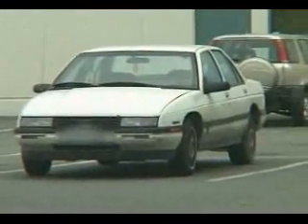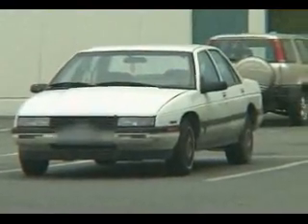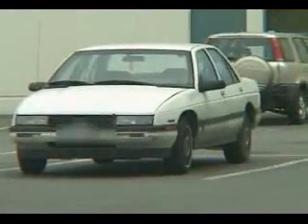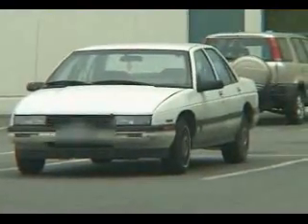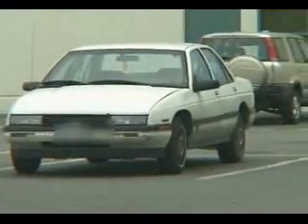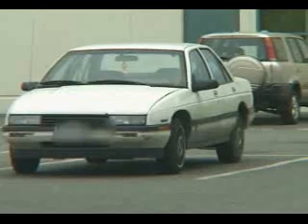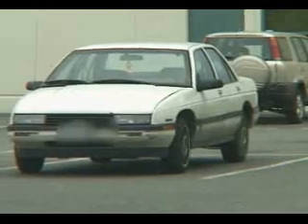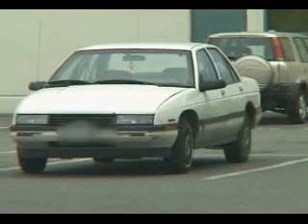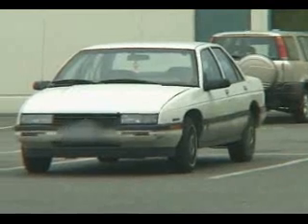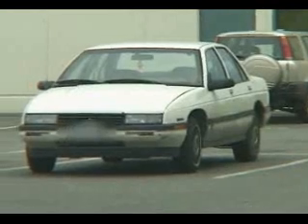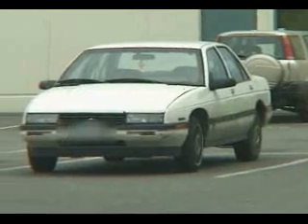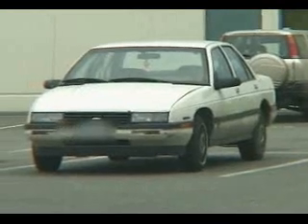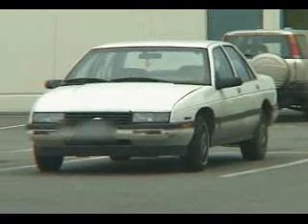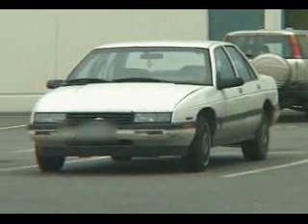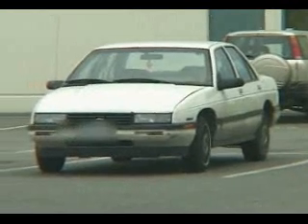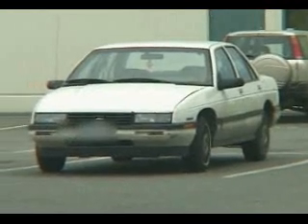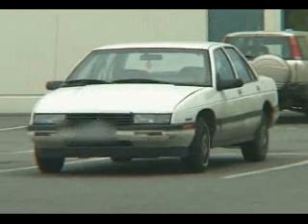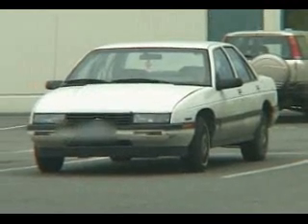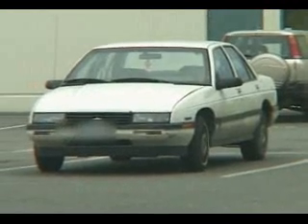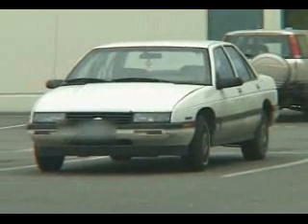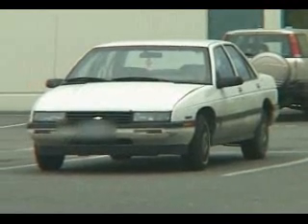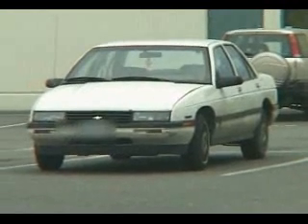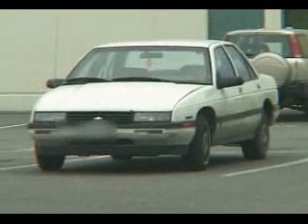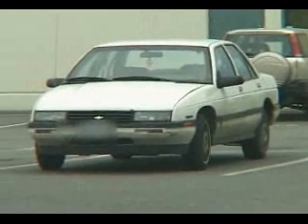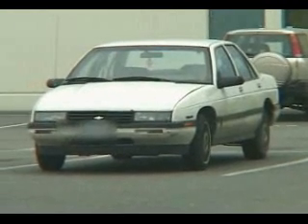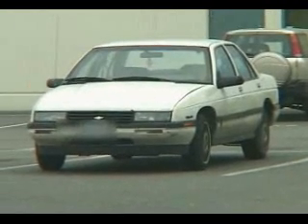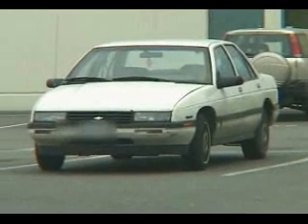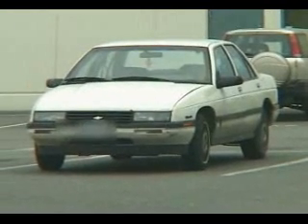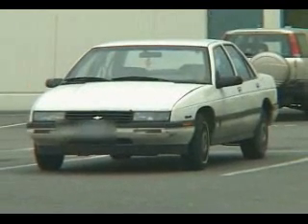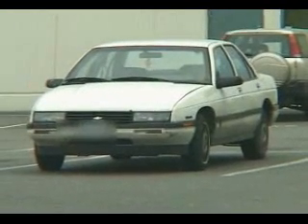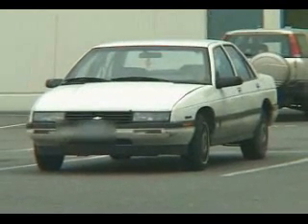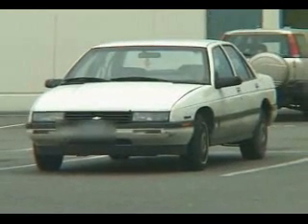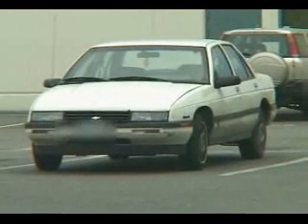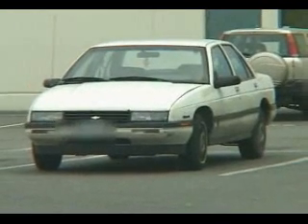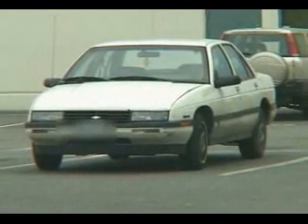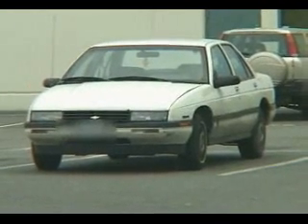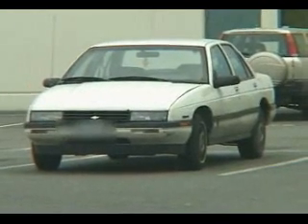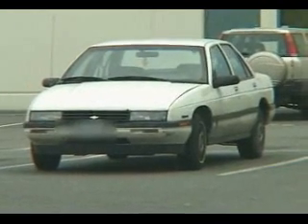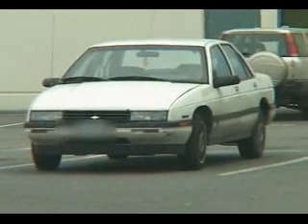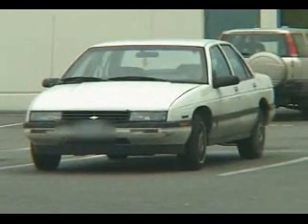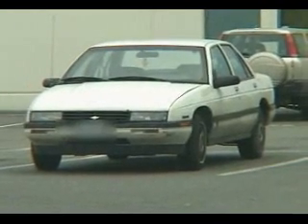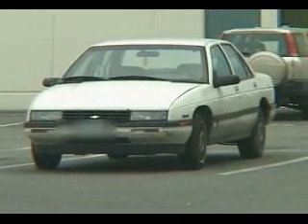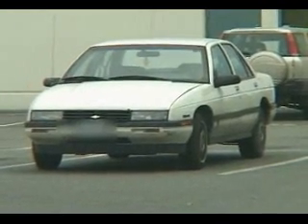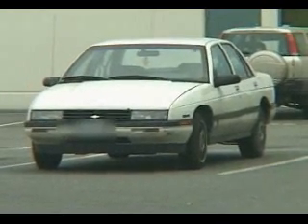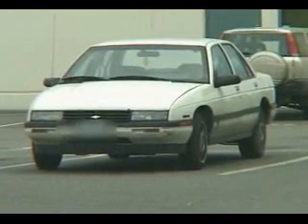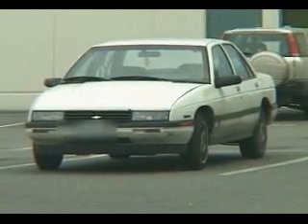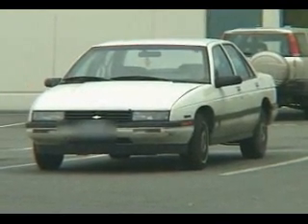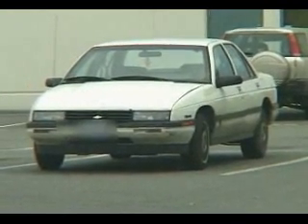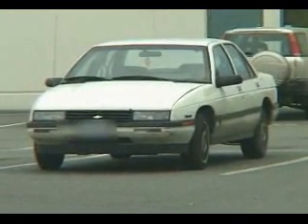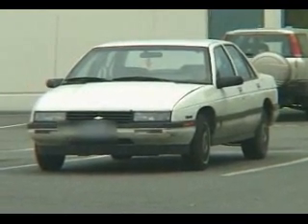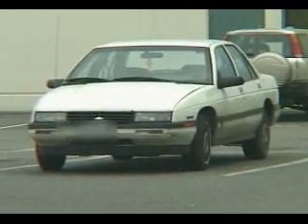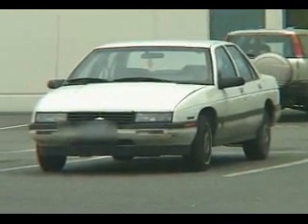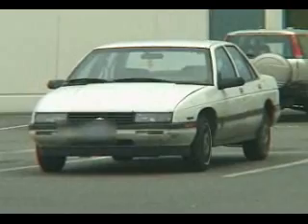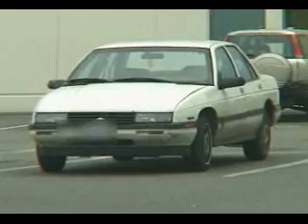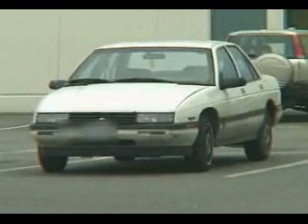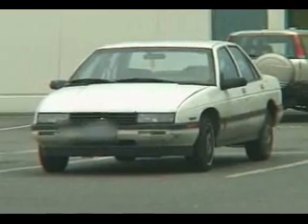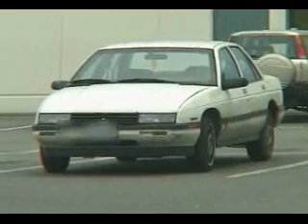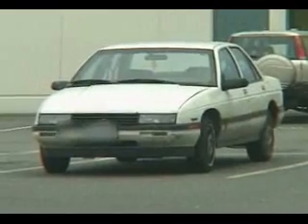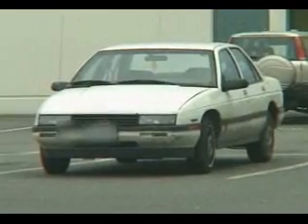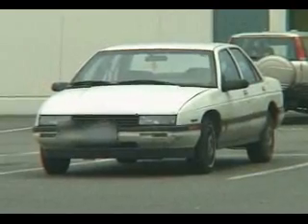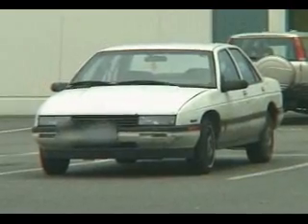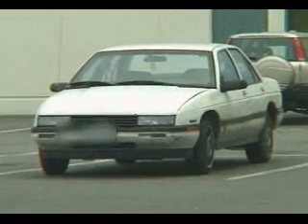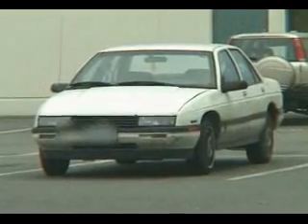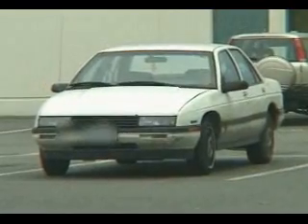What we're going to do now is maintain observation of the vehicle. We'll call in the surveillance team and they can have a look at it.